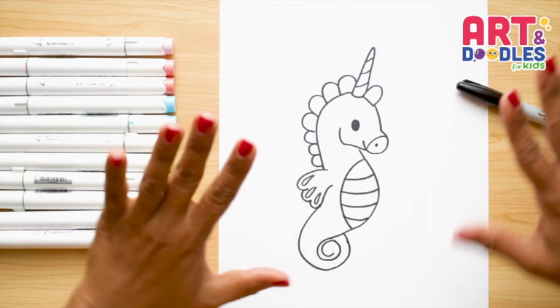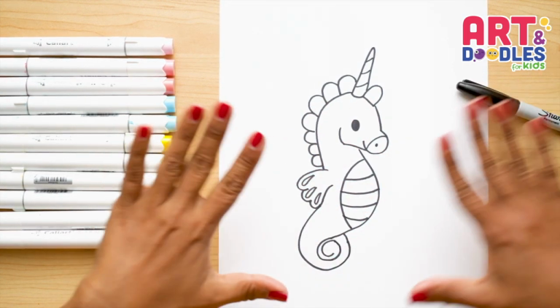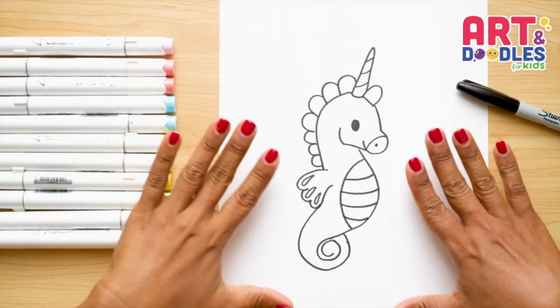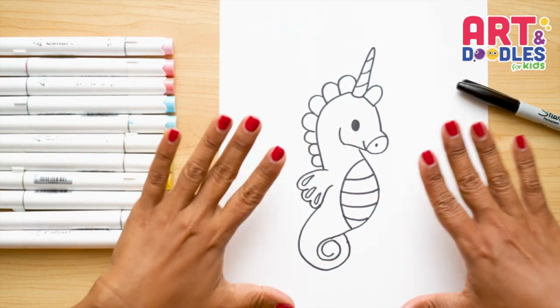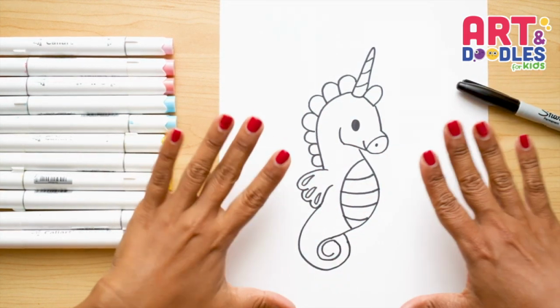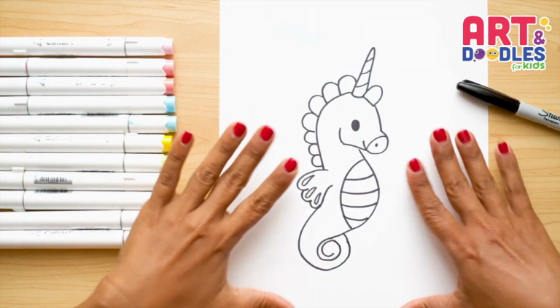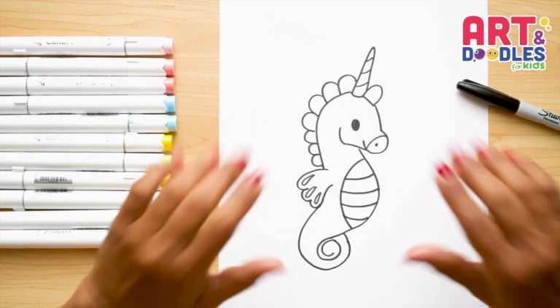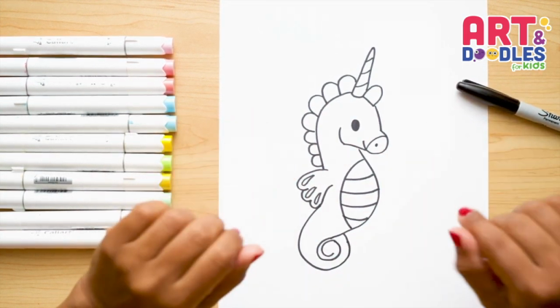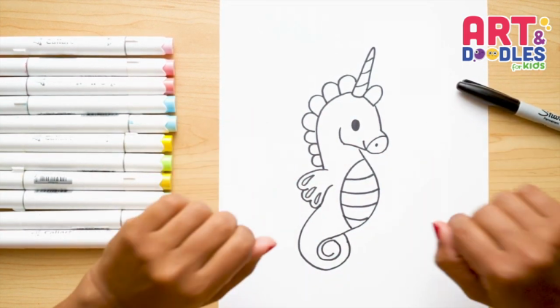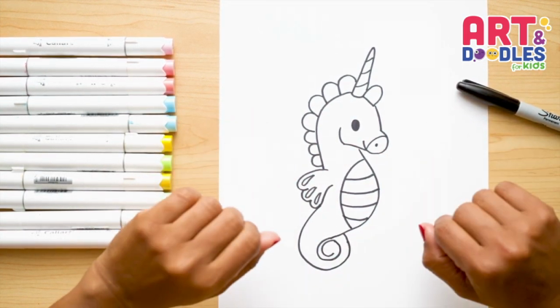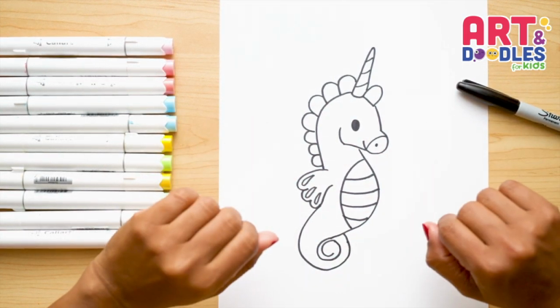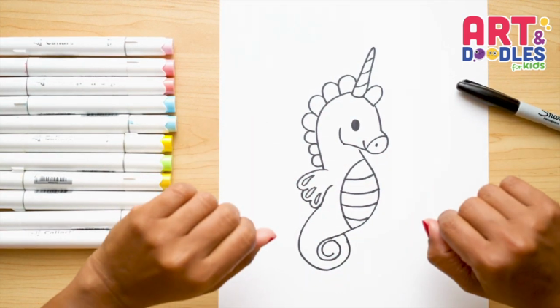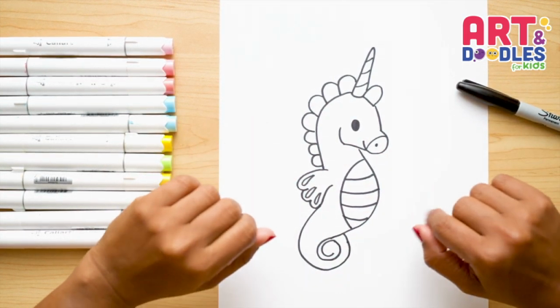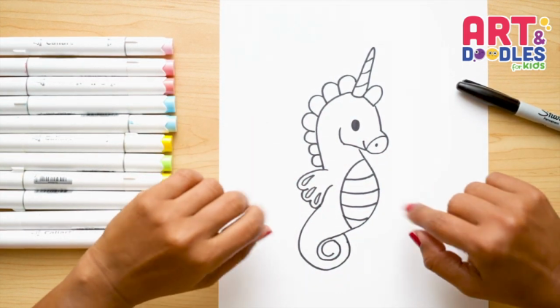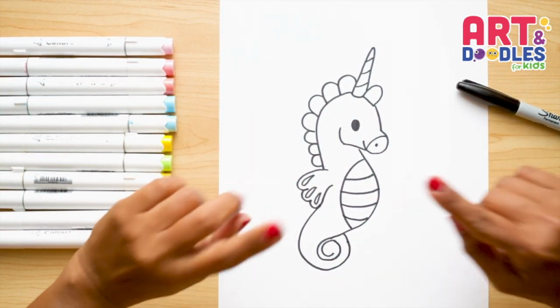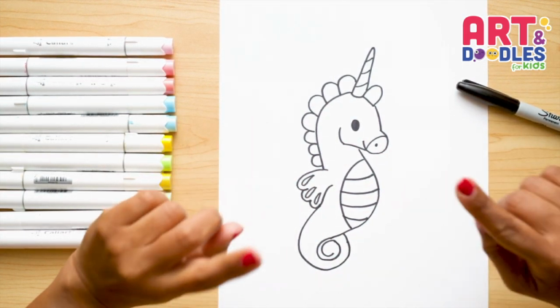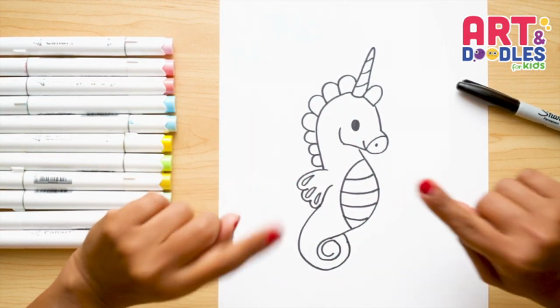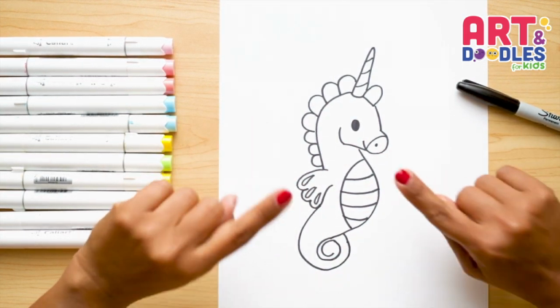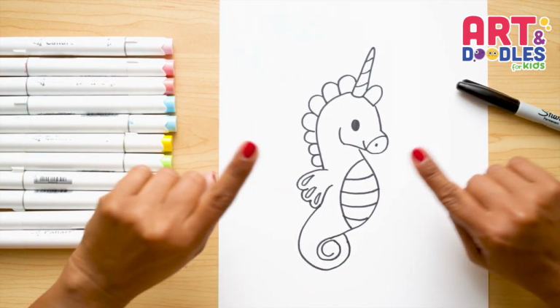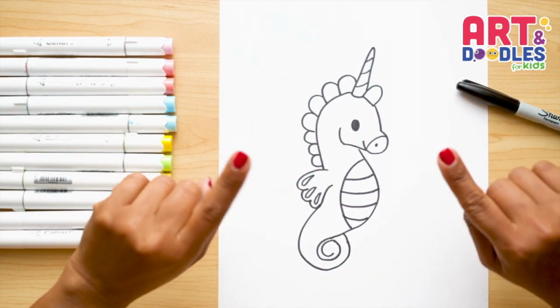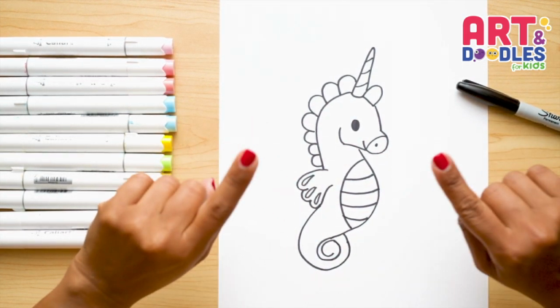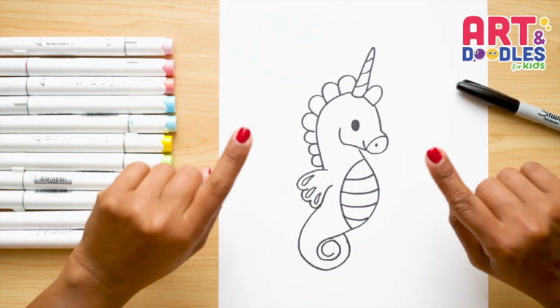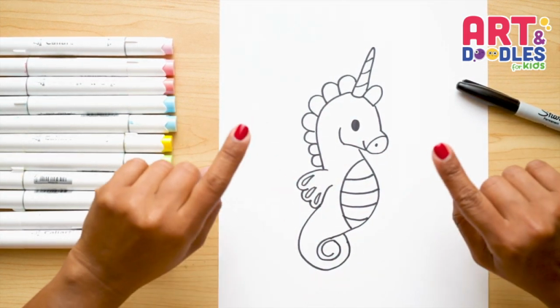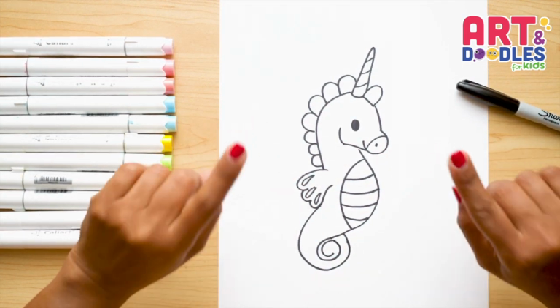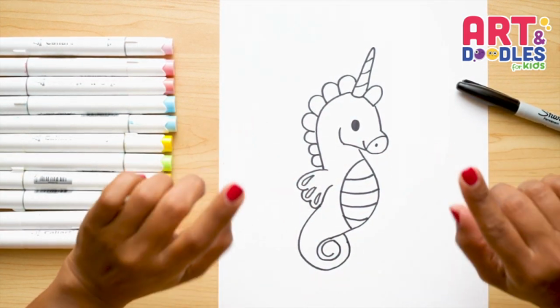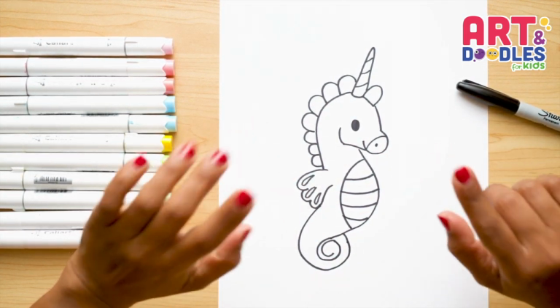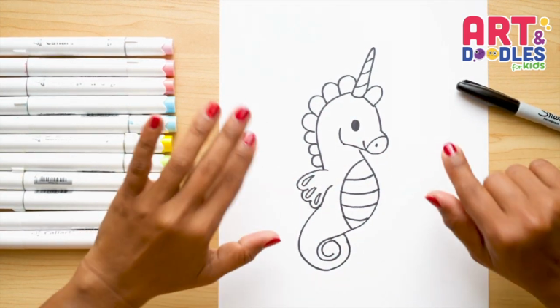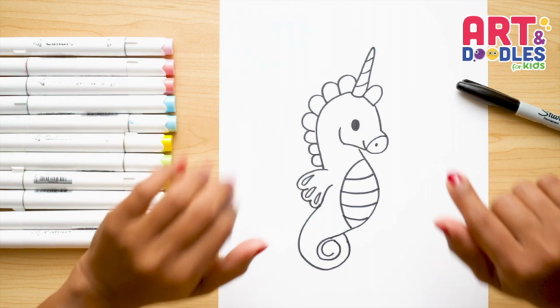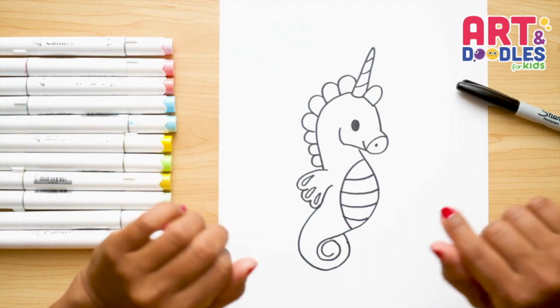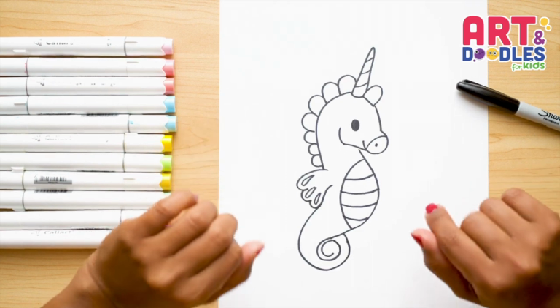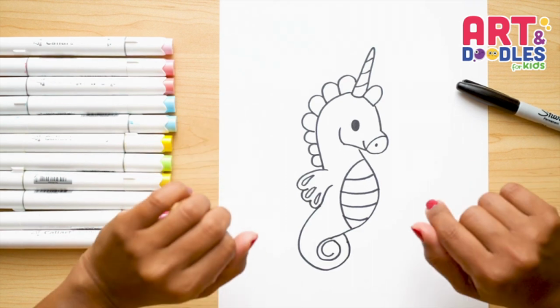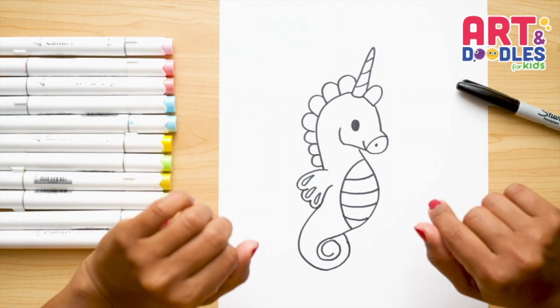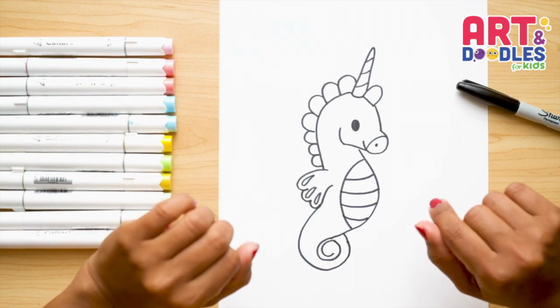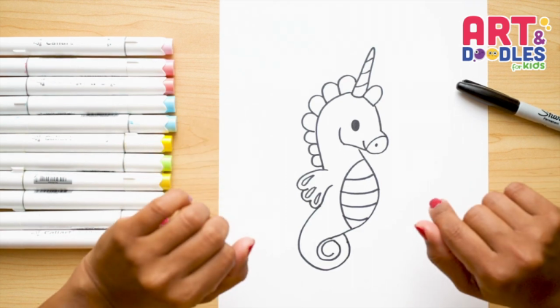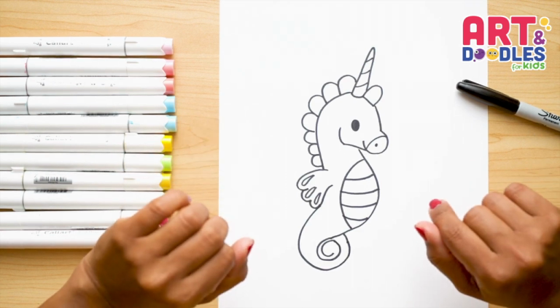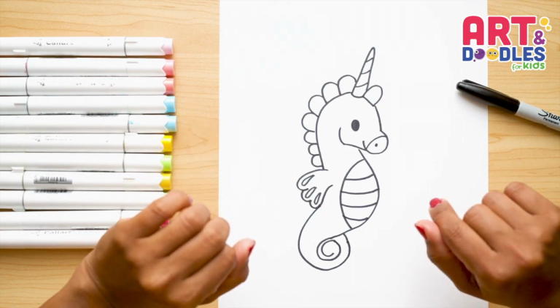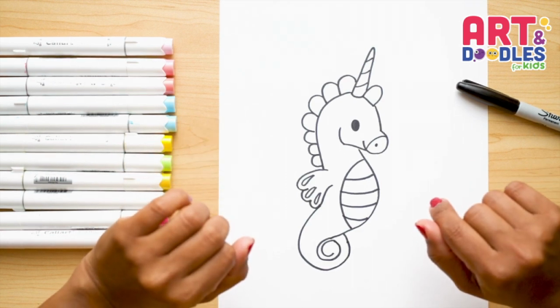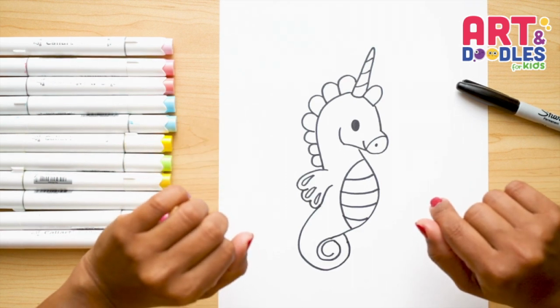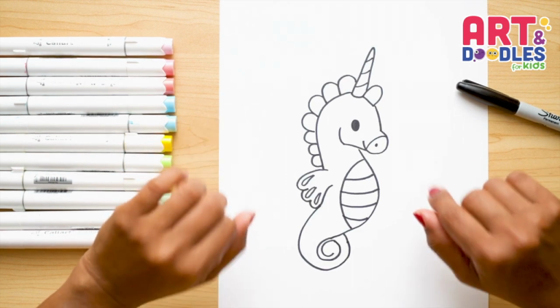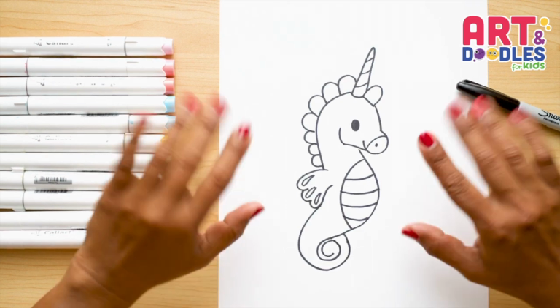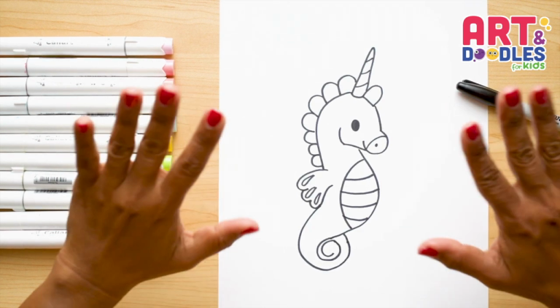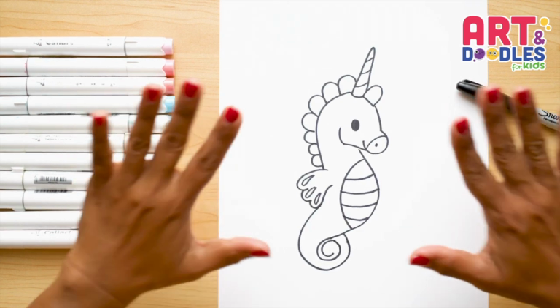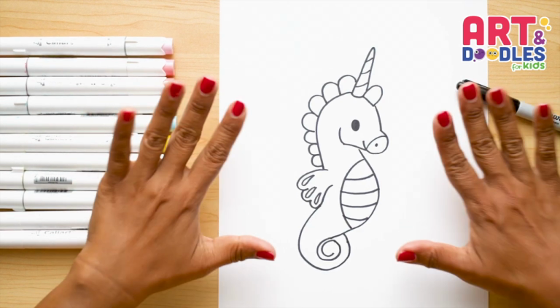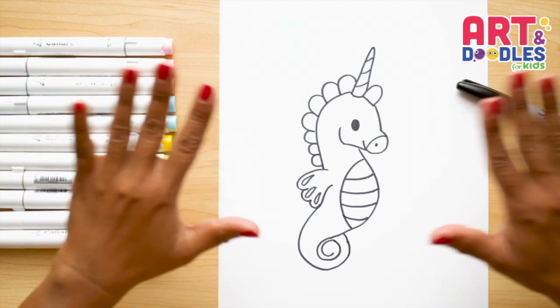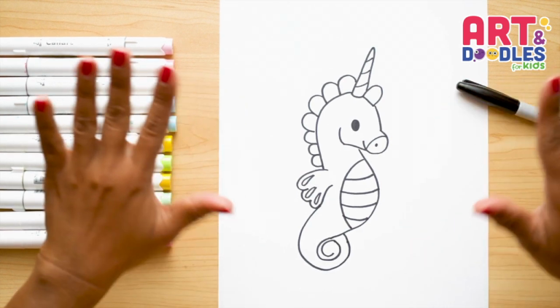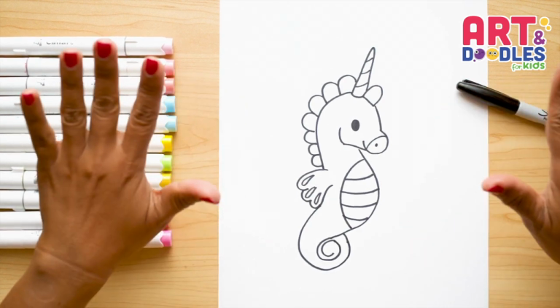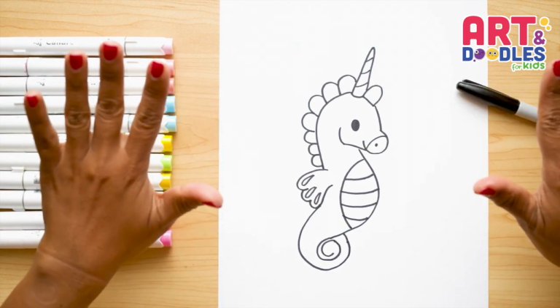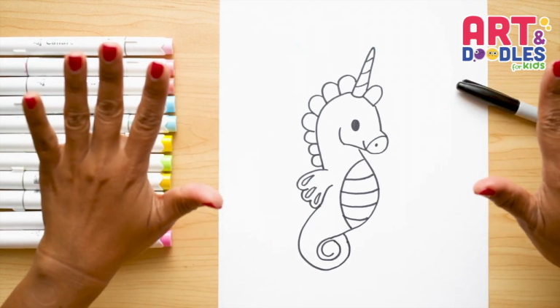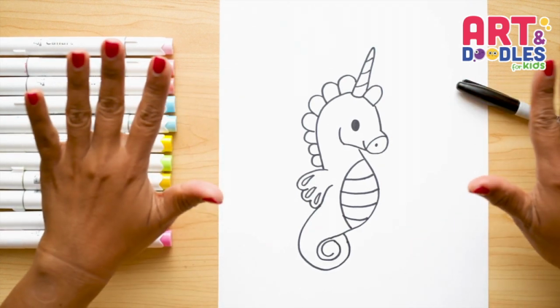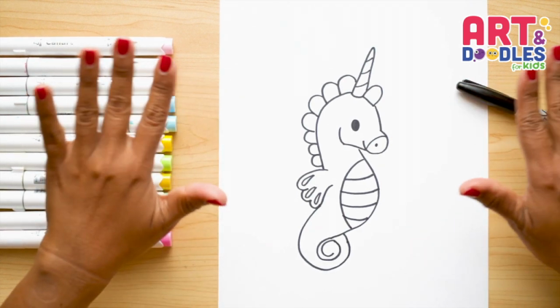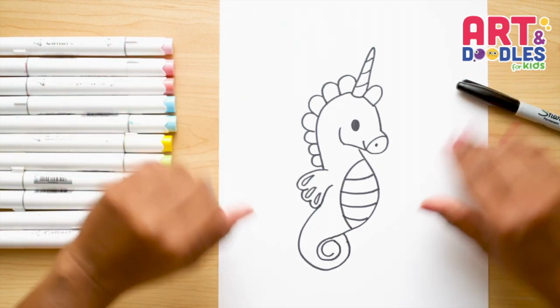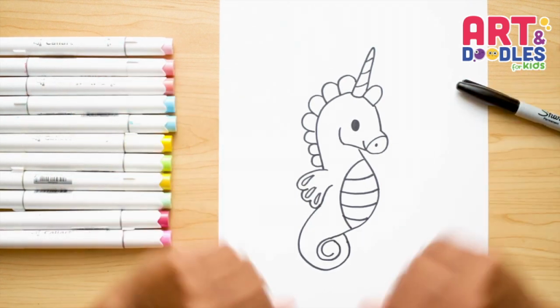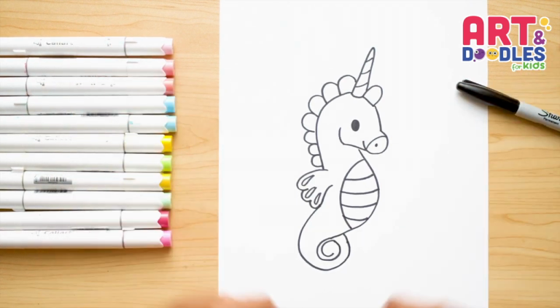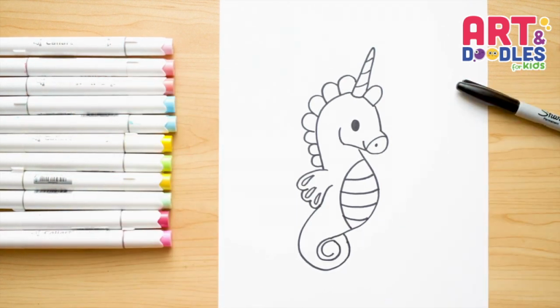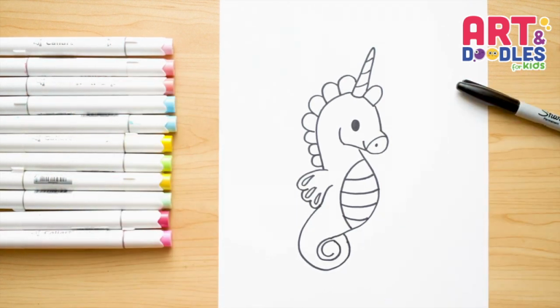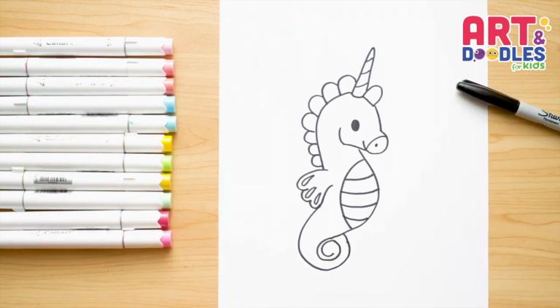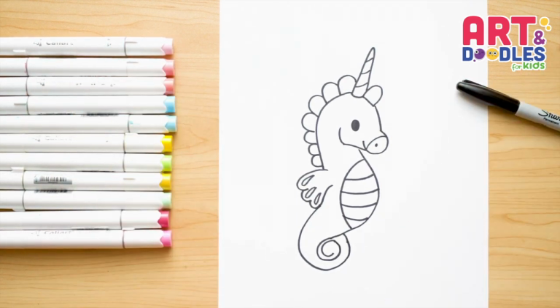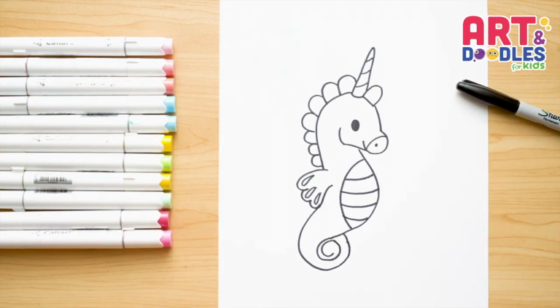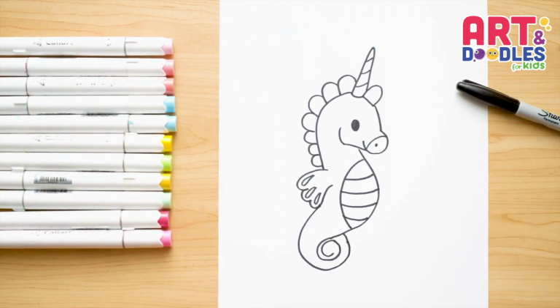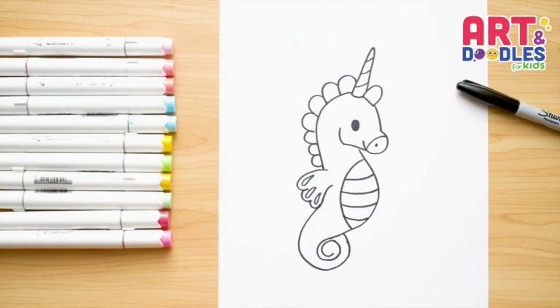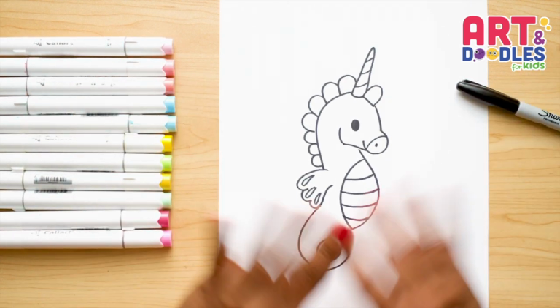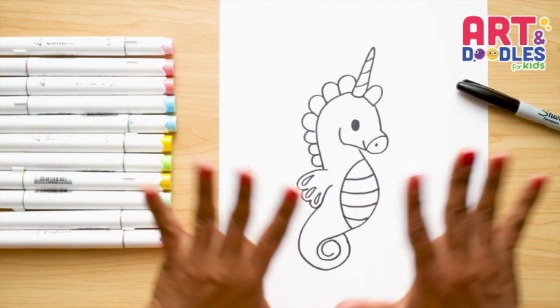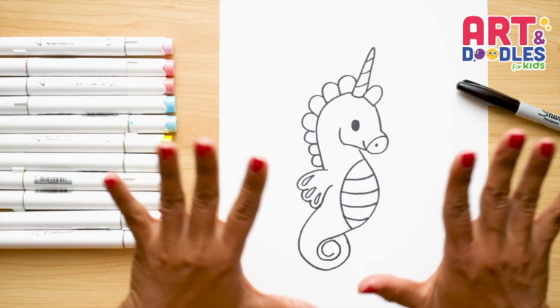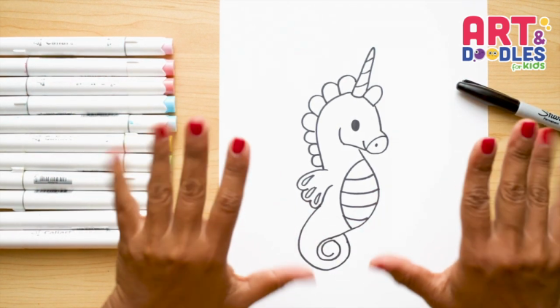We finished this seahorse — it's actually a unicorn seahorse! And now, my favorite part: let's color!